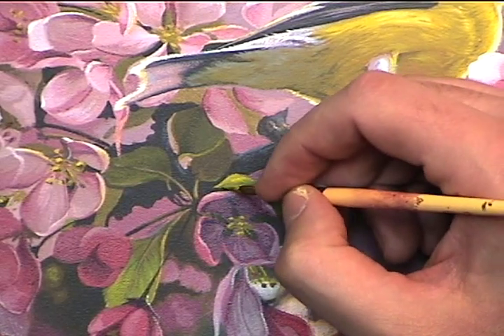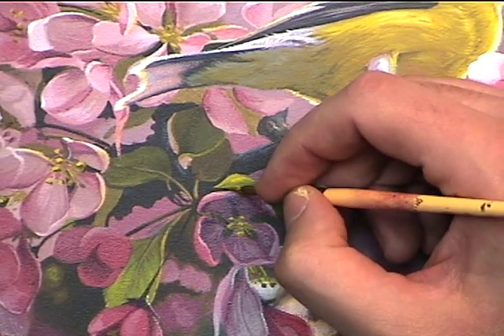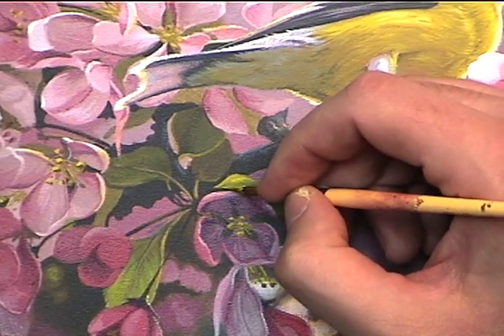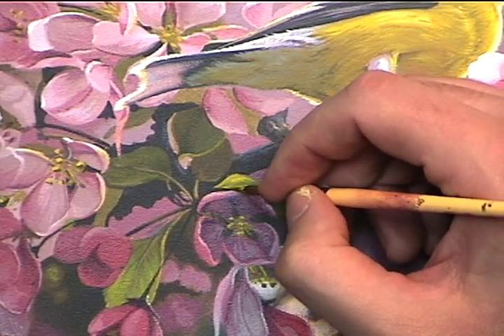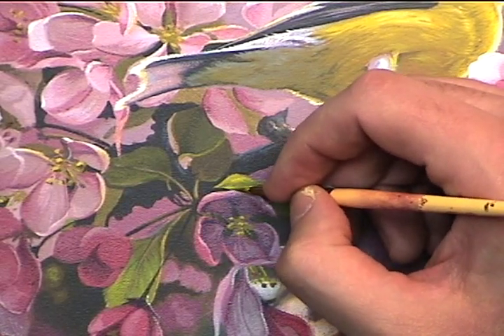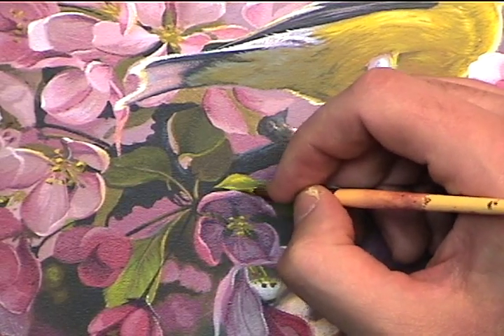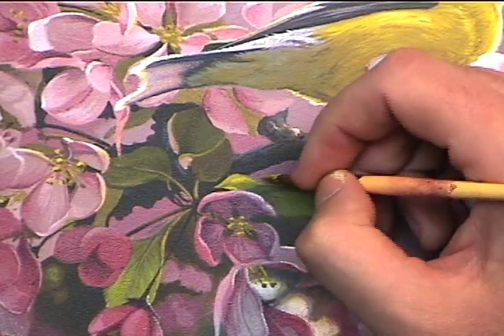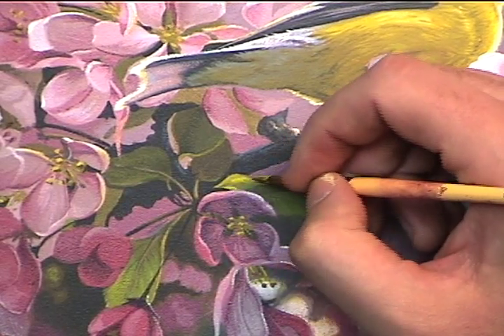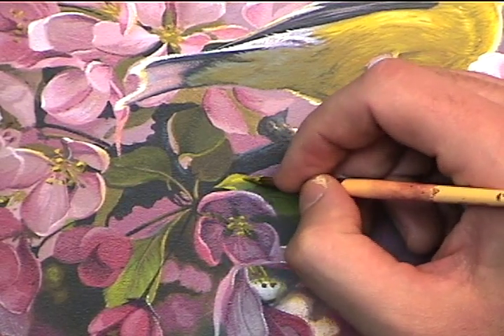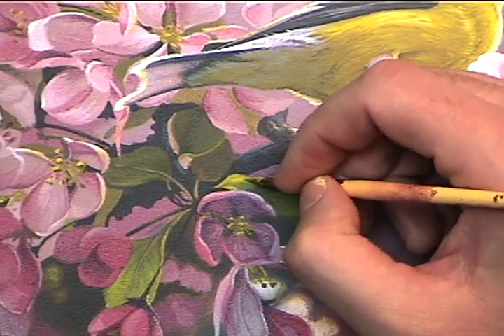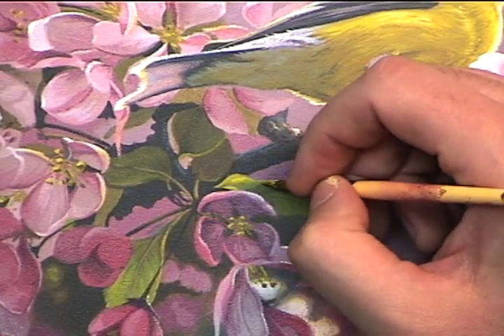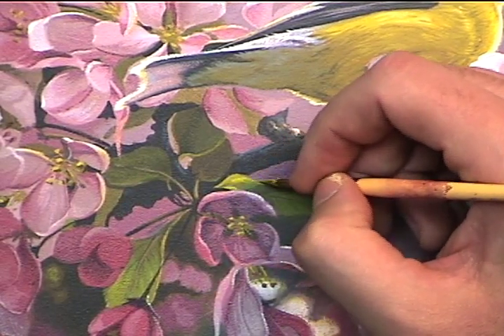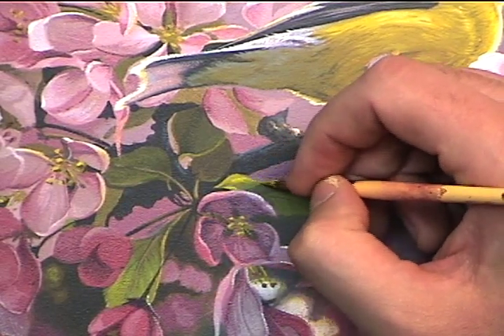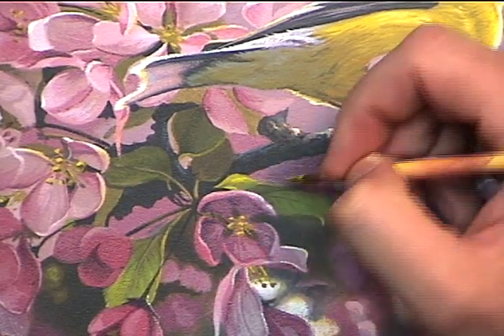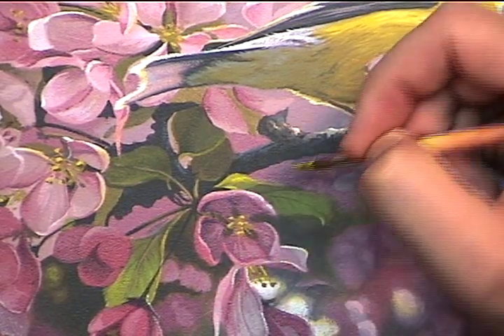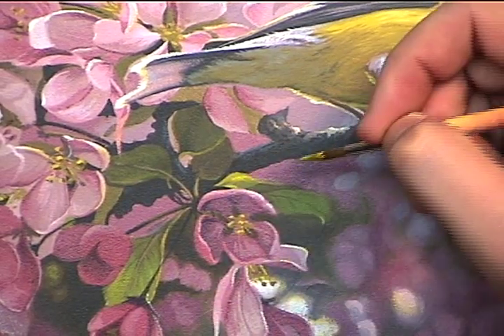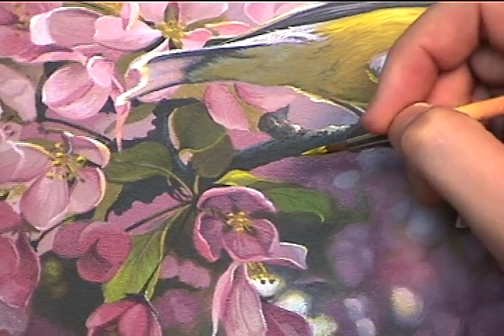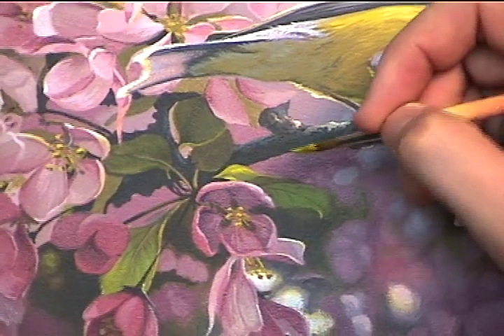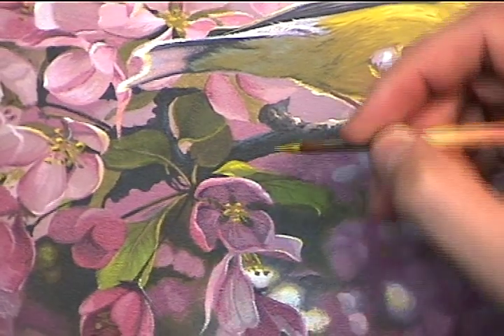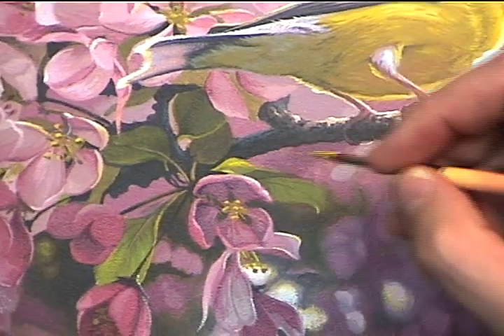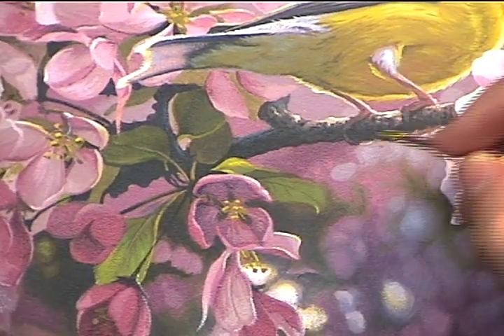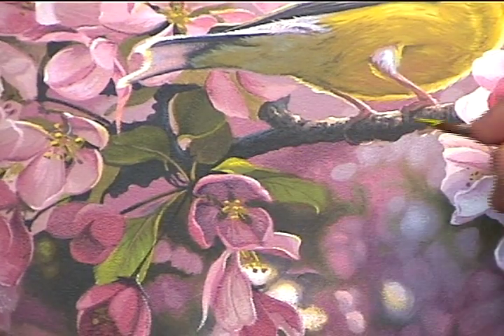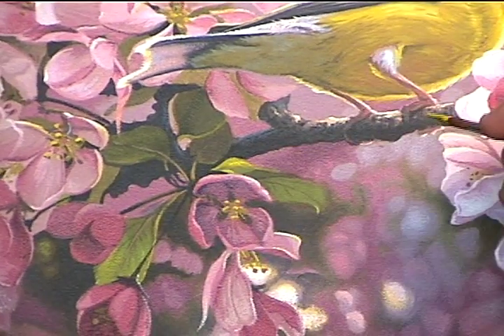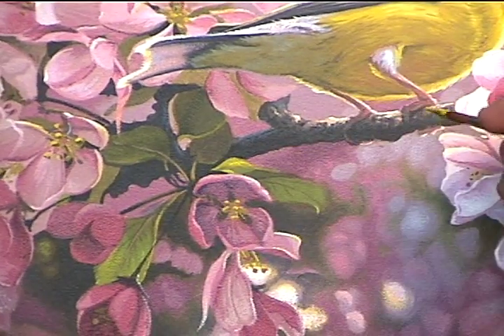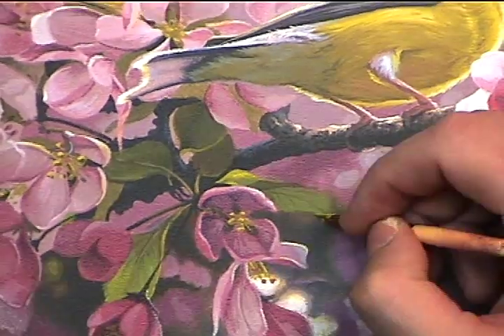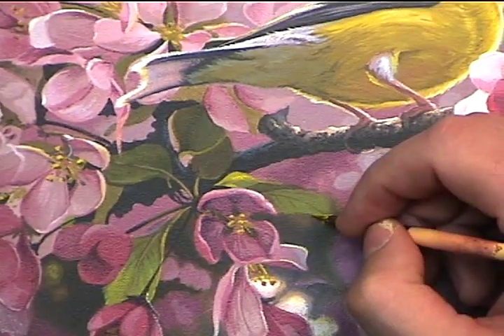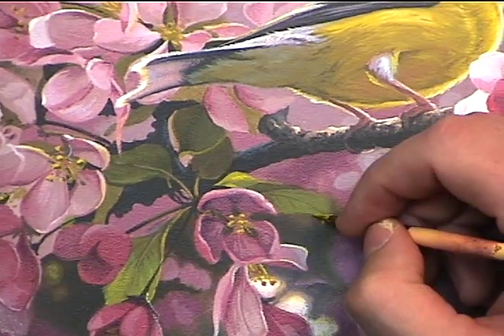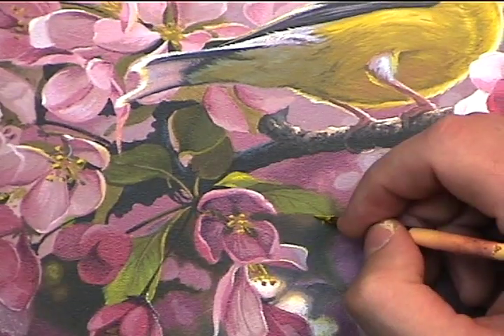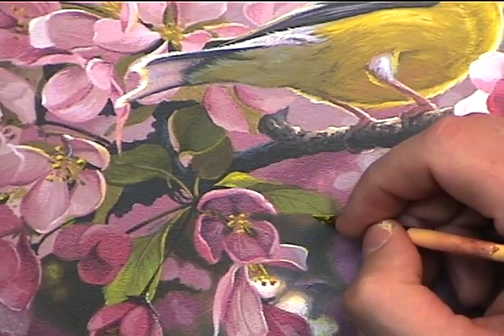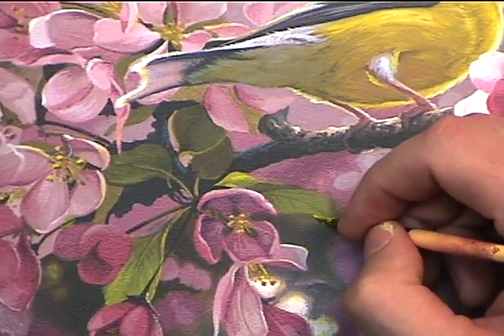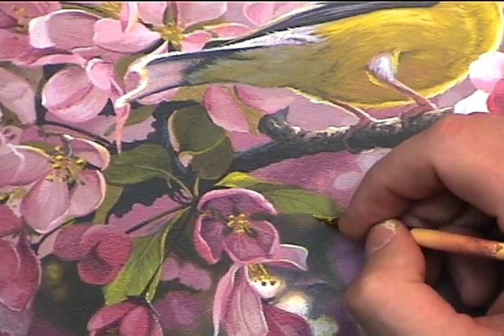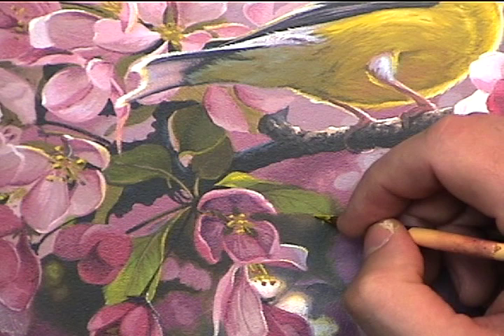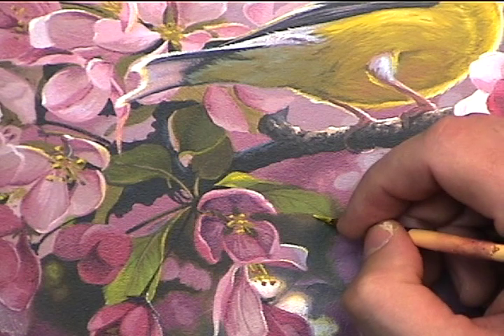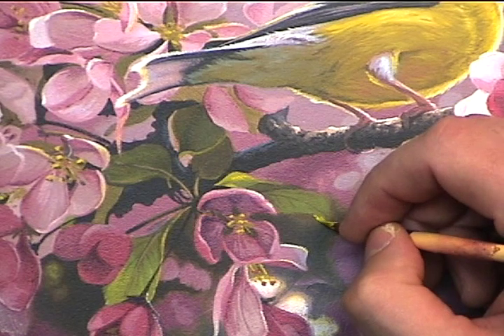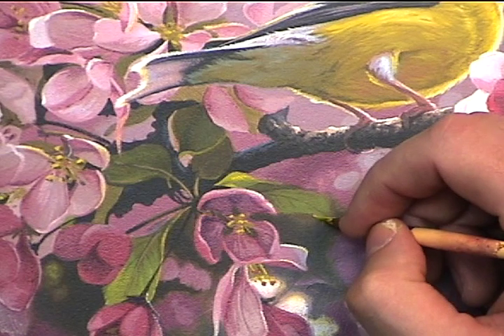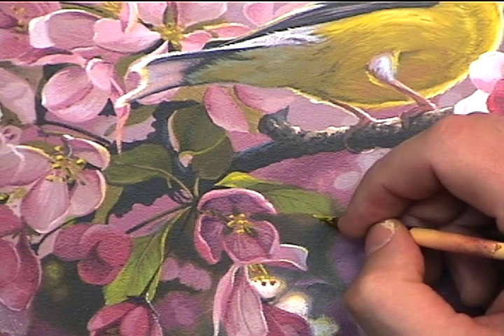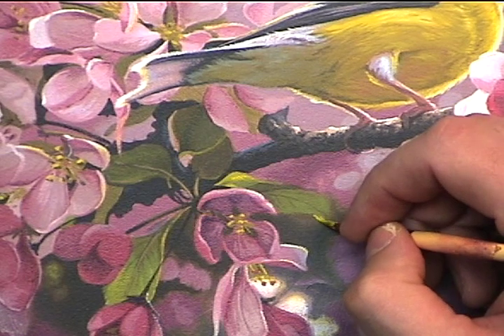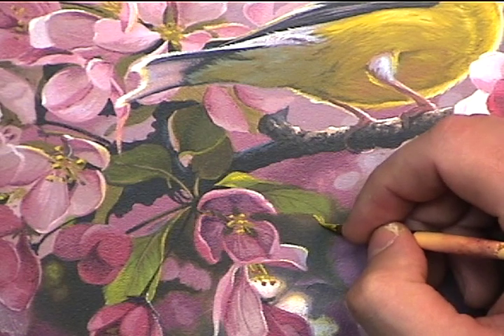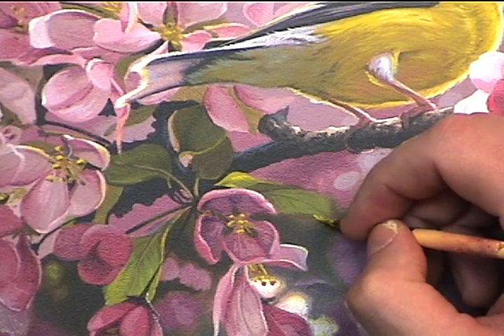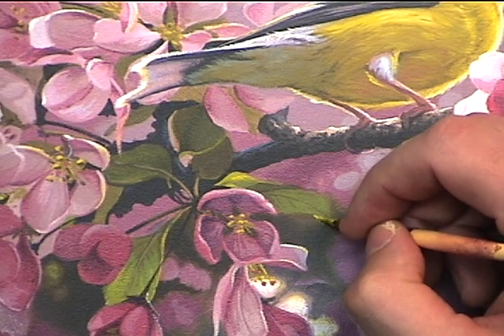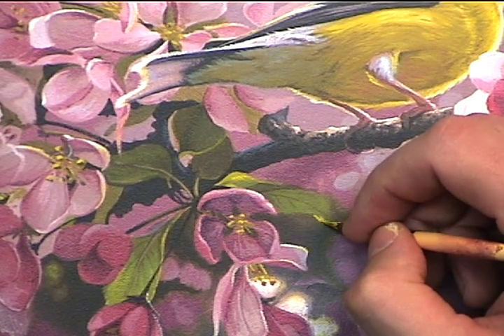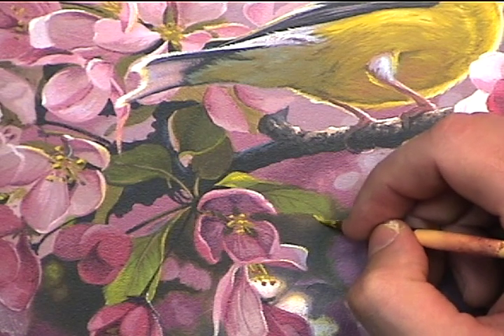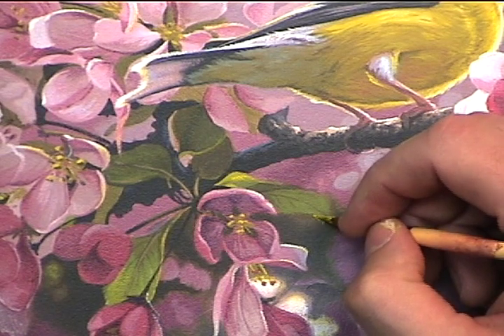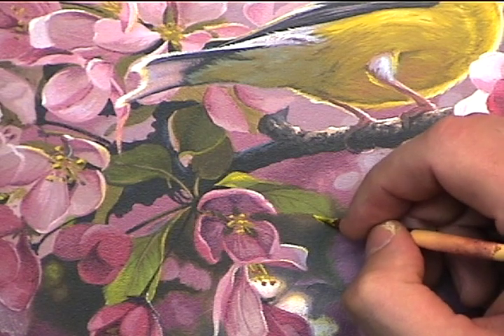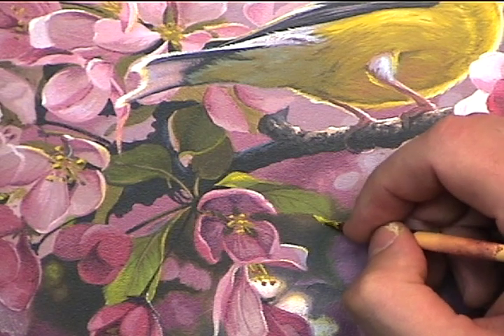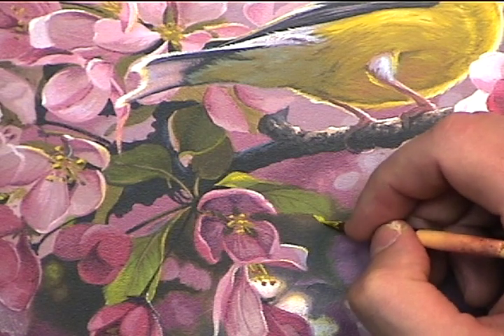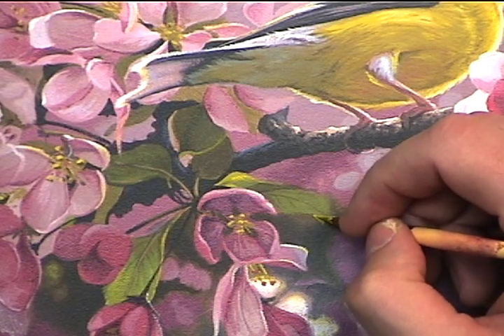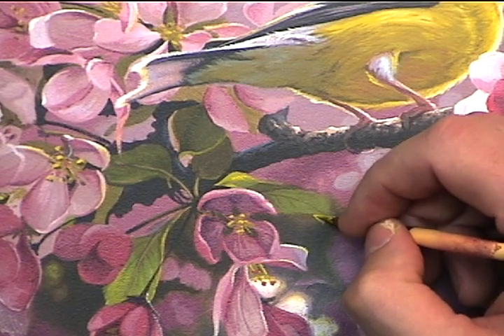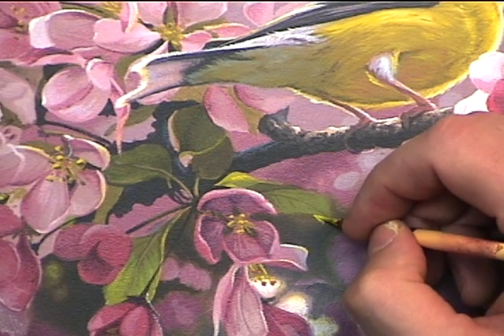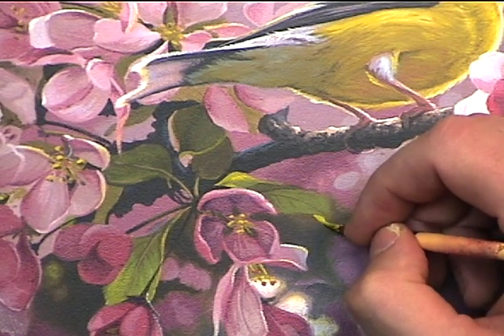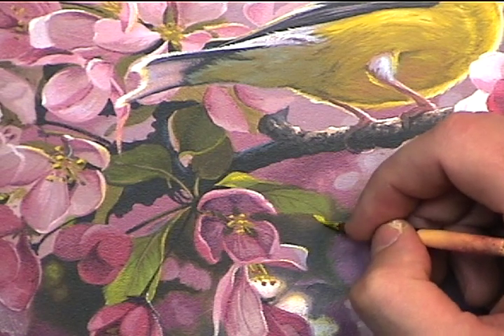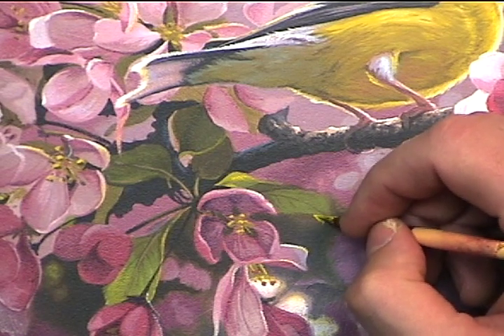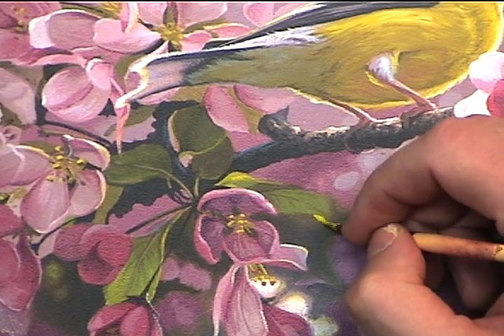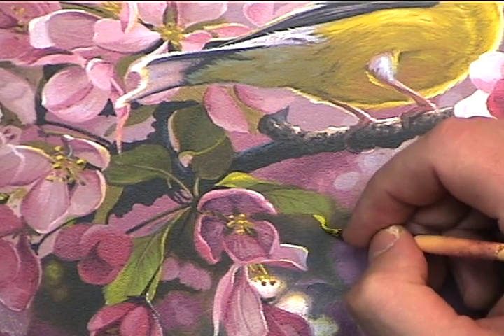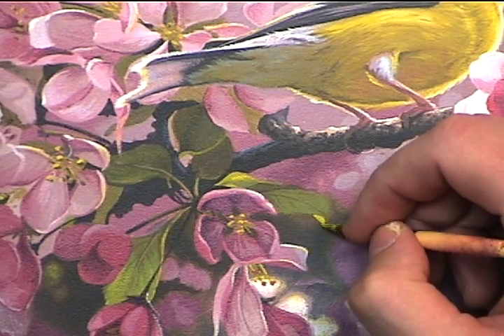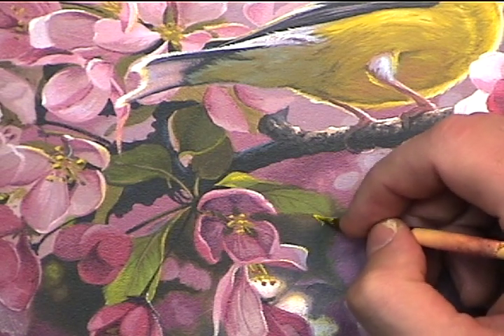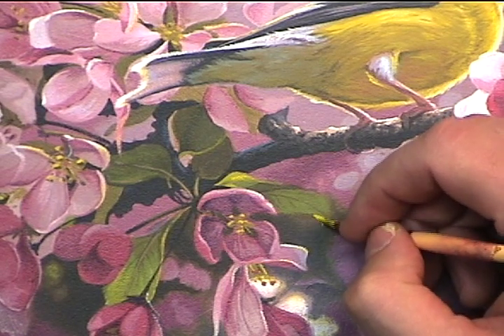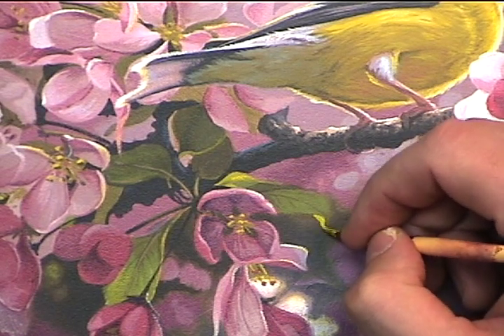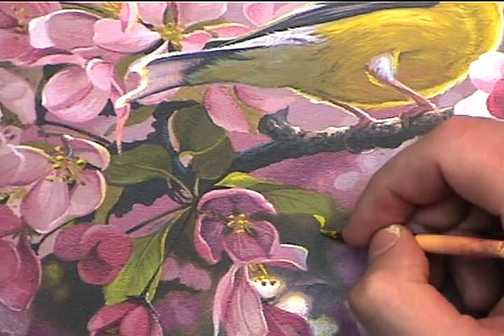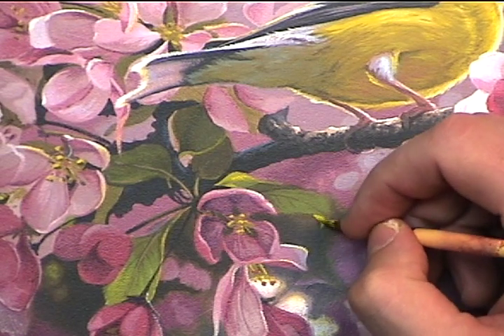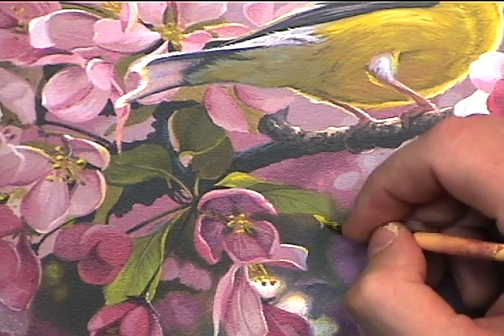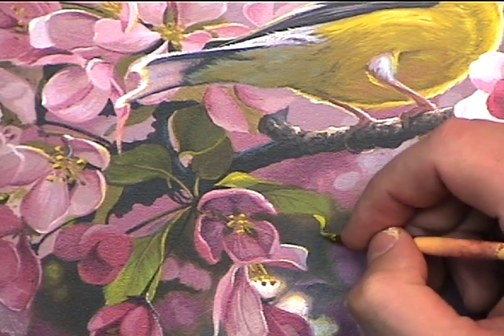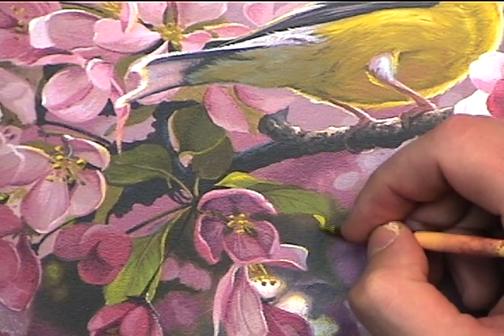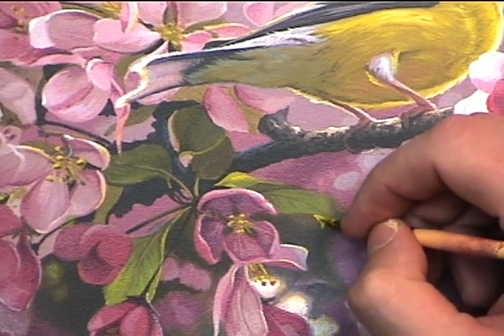I'll repeat that warm yellow in the leaves — again just using some cadmium yellow medium and a touch of titanium white.